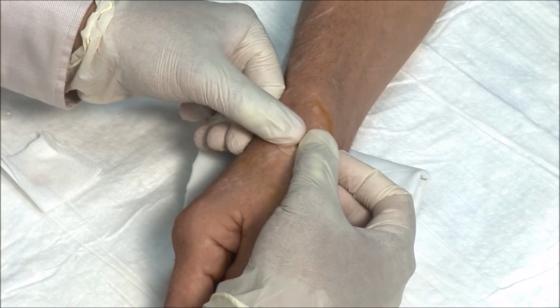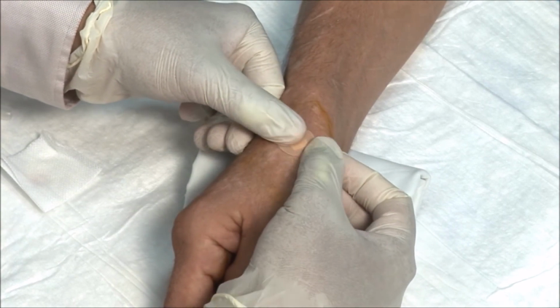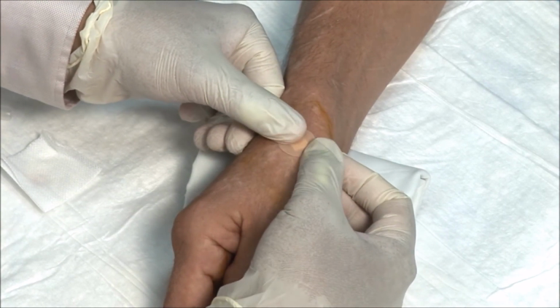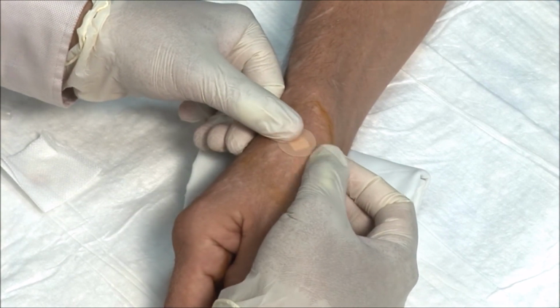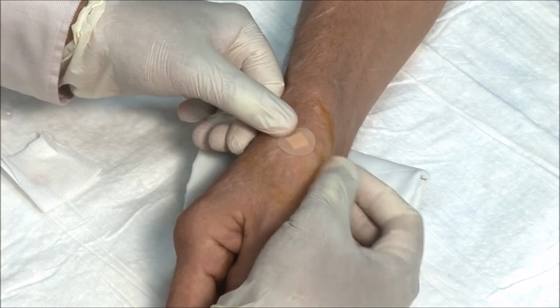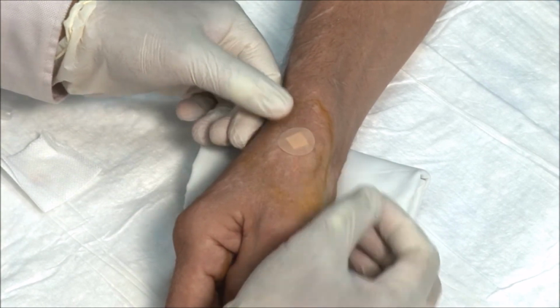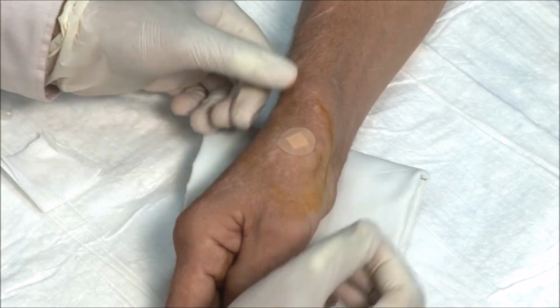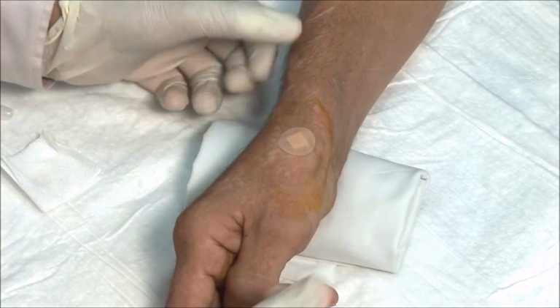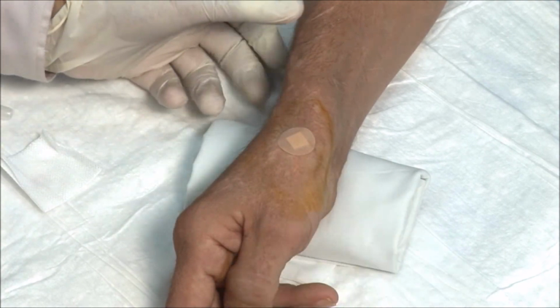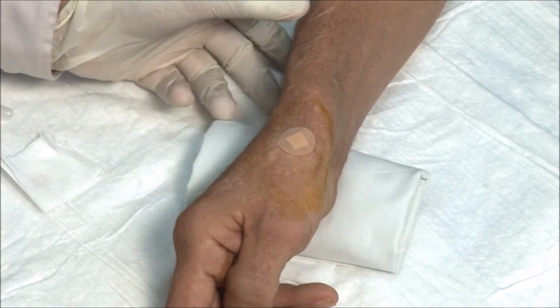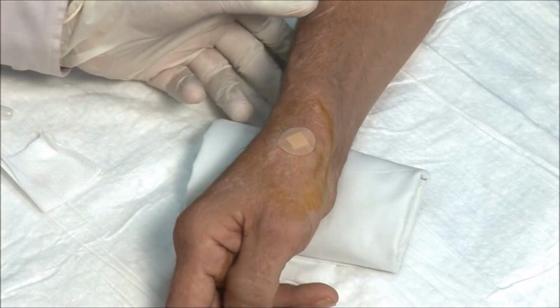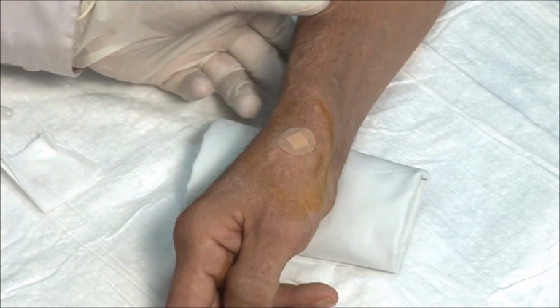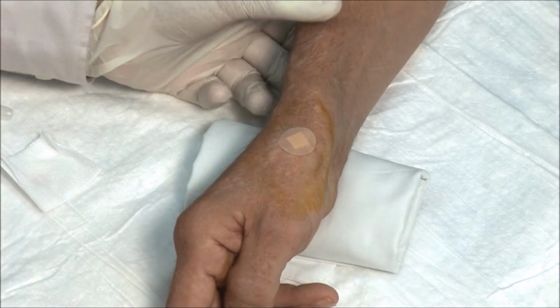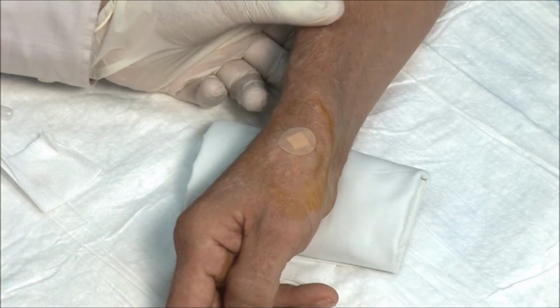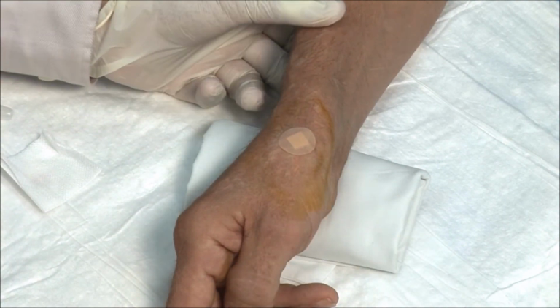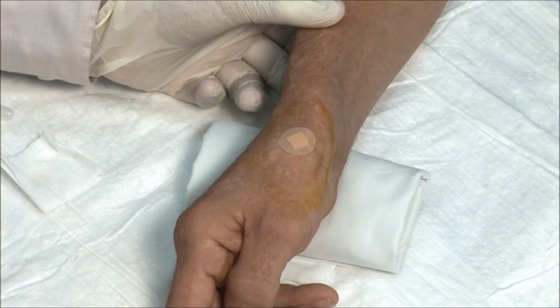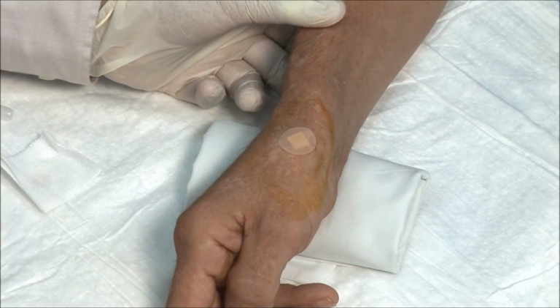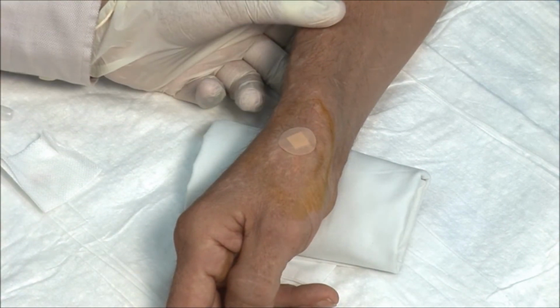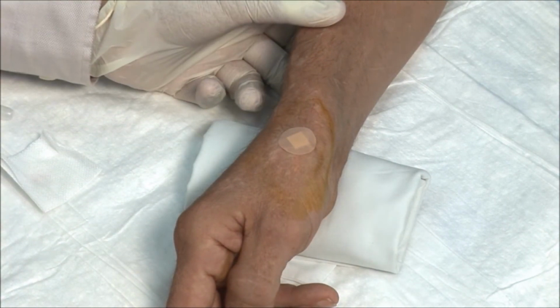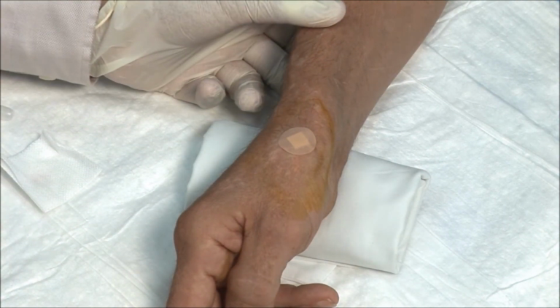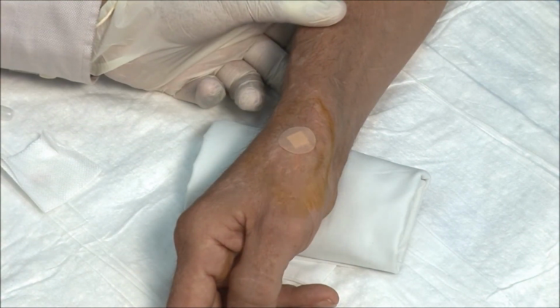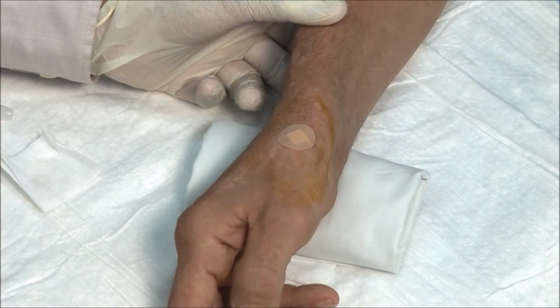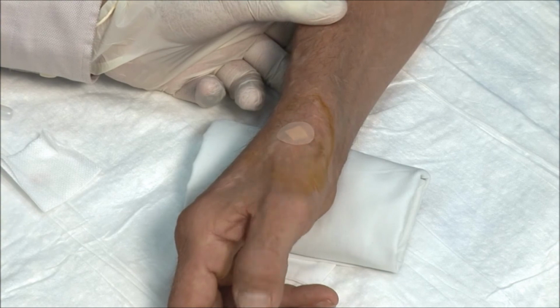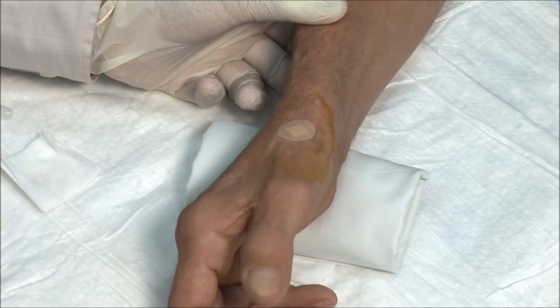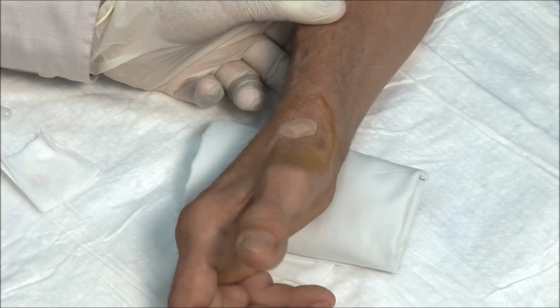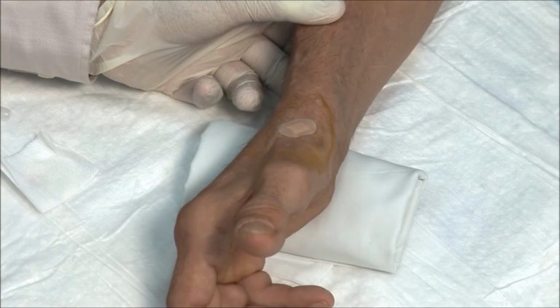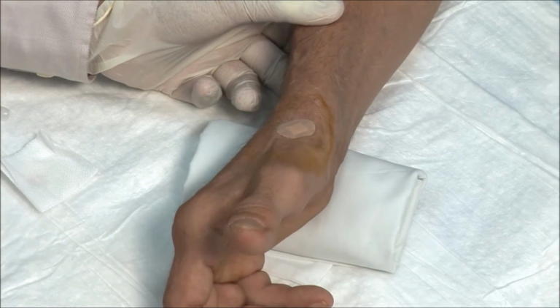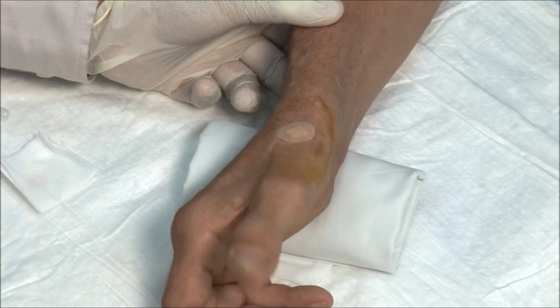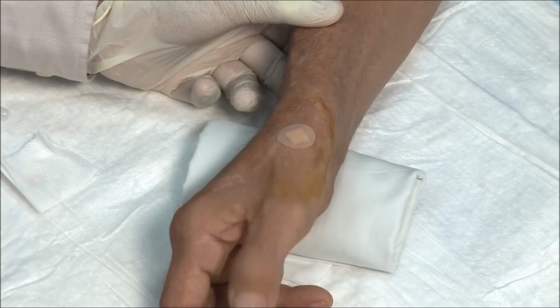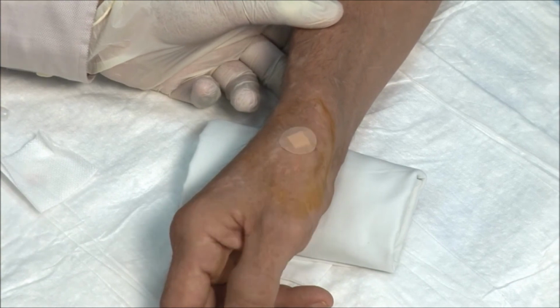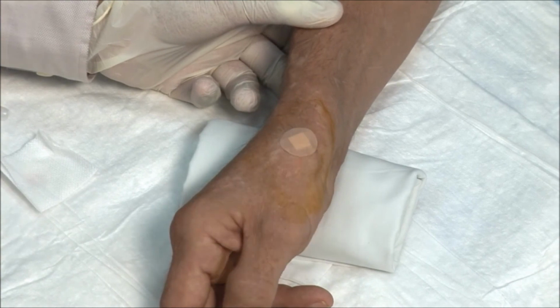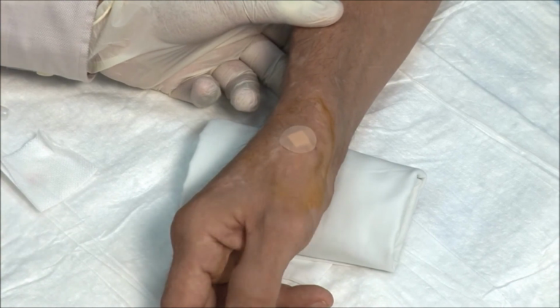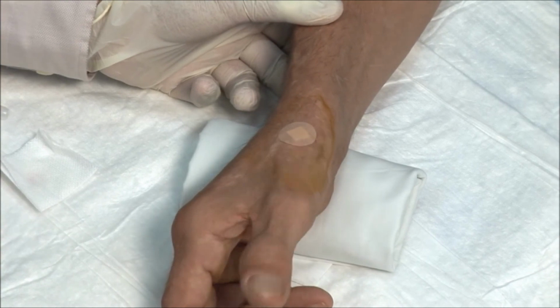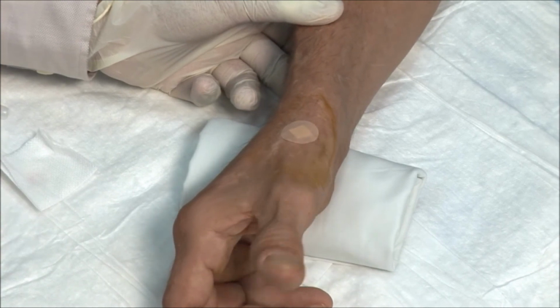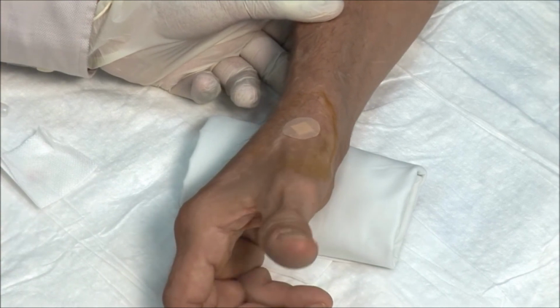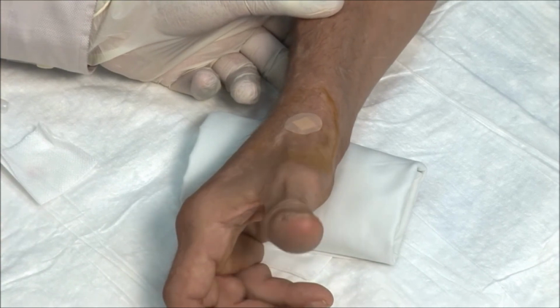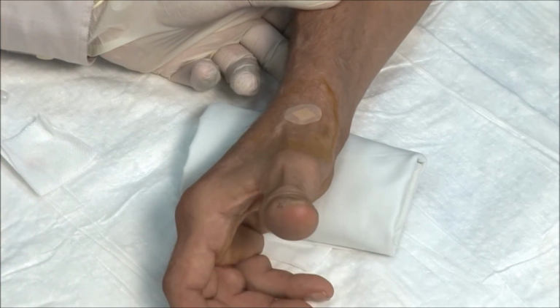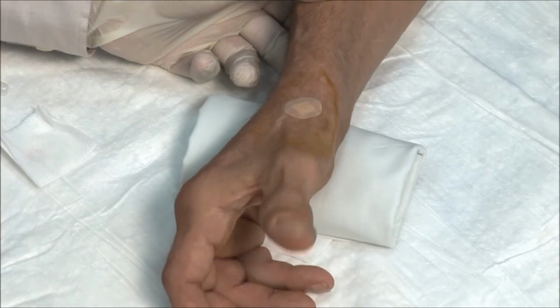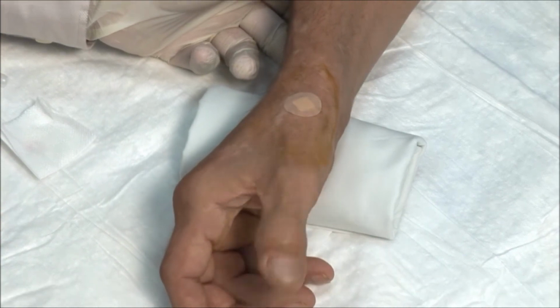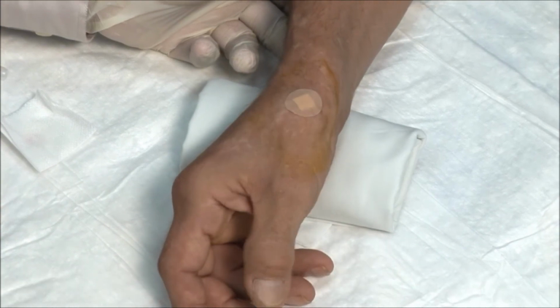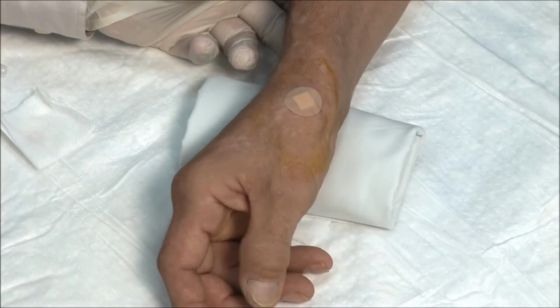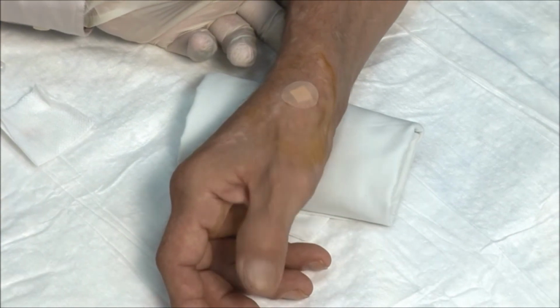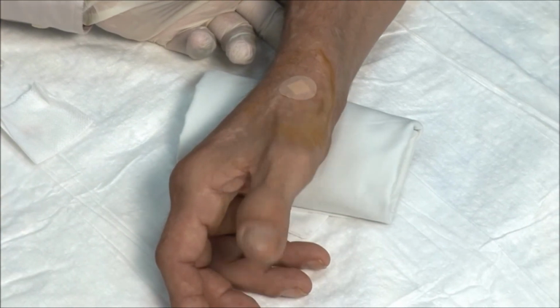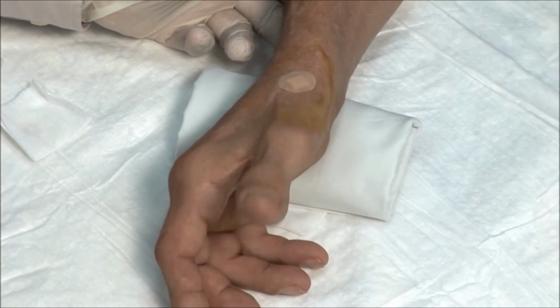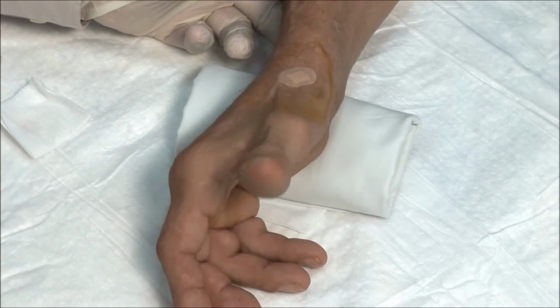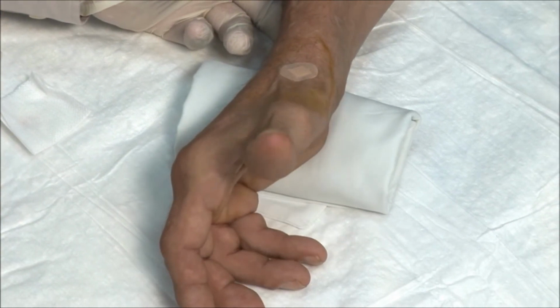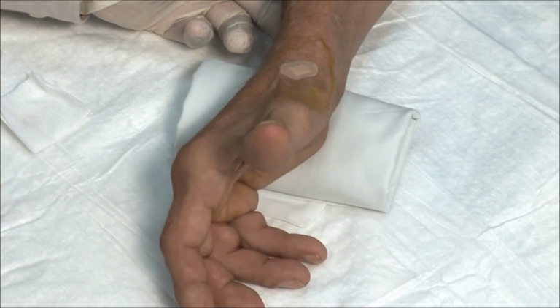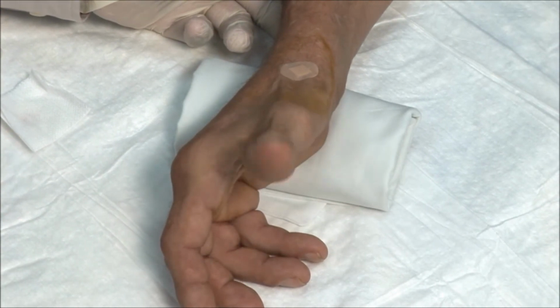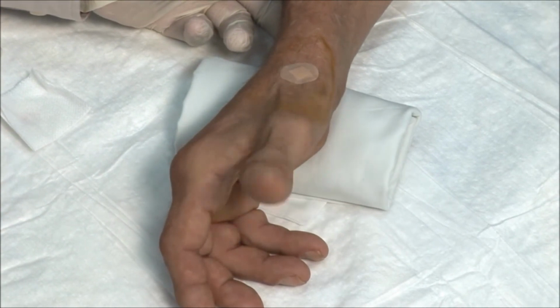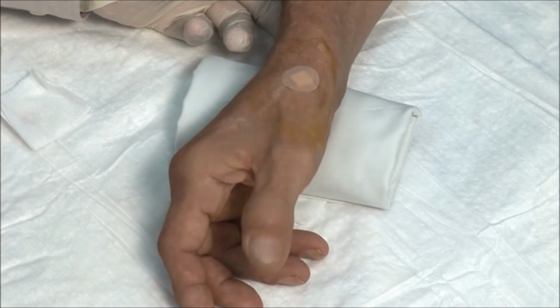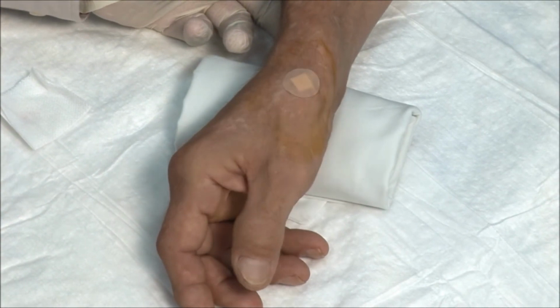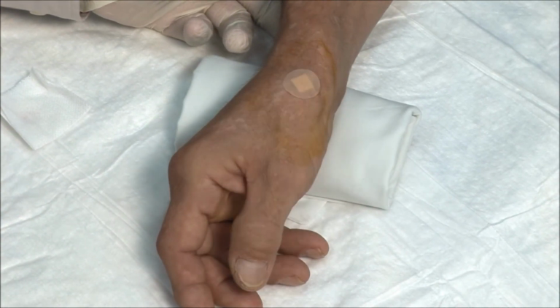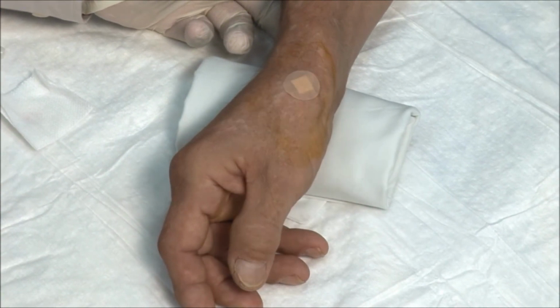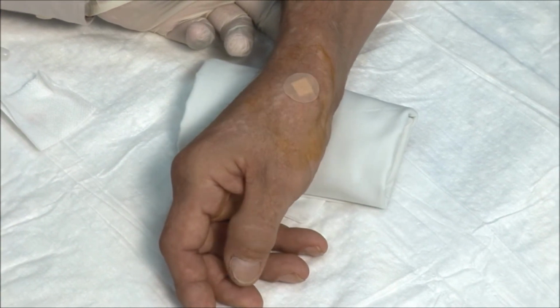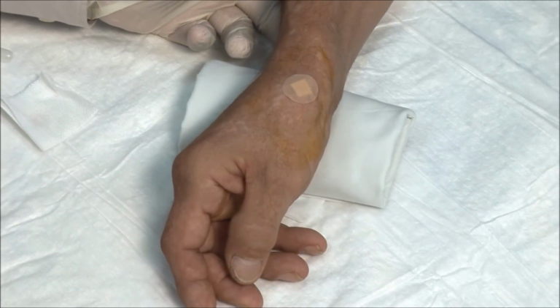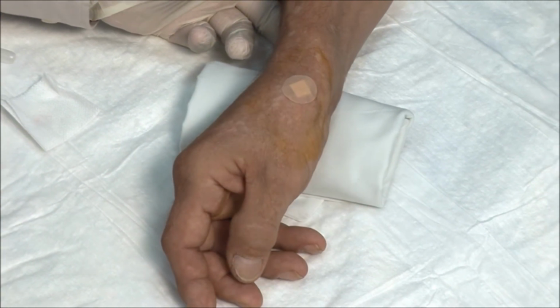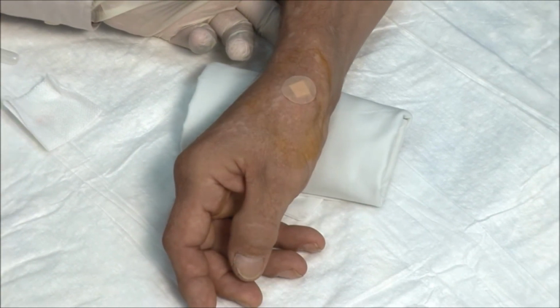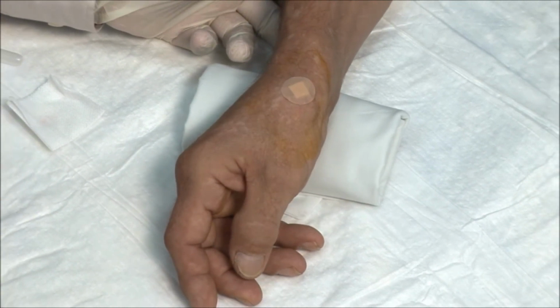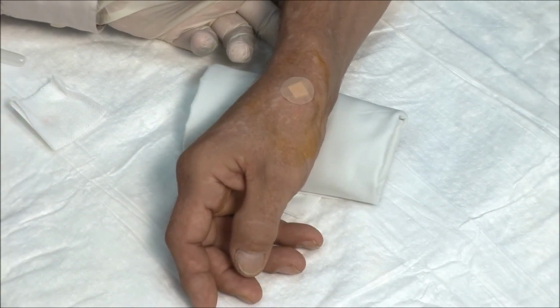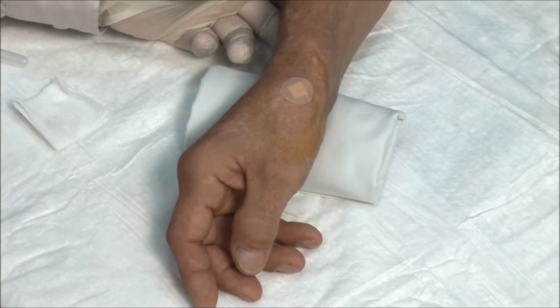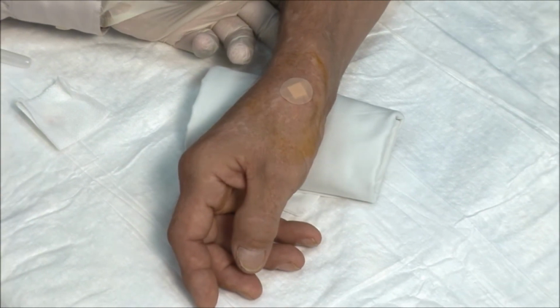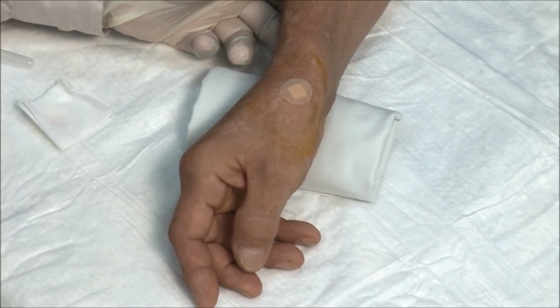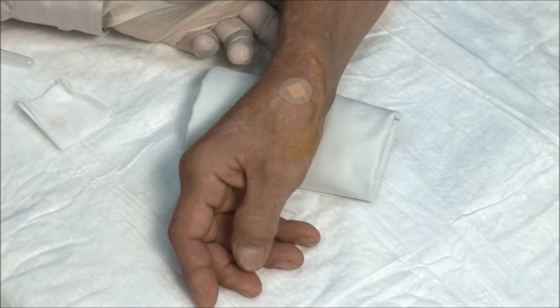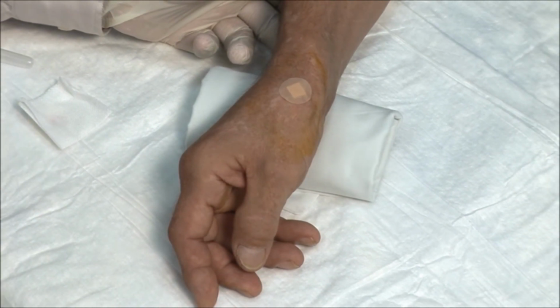Ask the patient to flex and extend the thumb. Pain relief can be almost immediate.